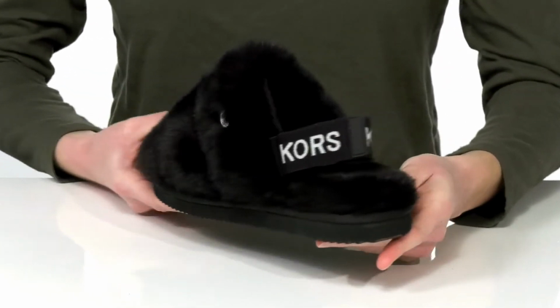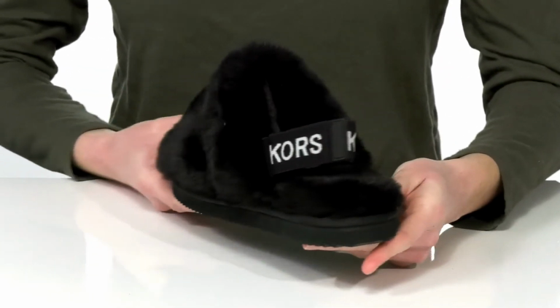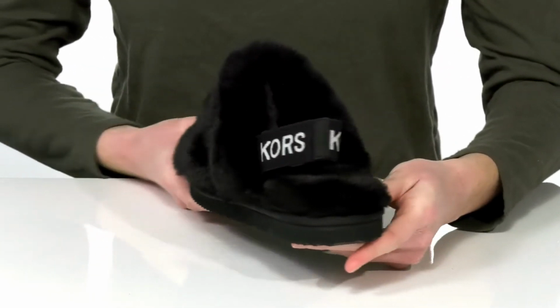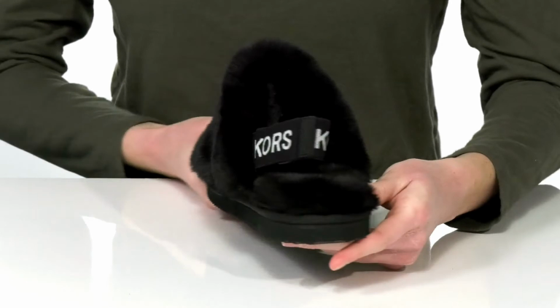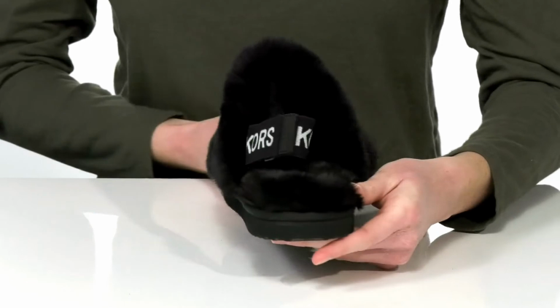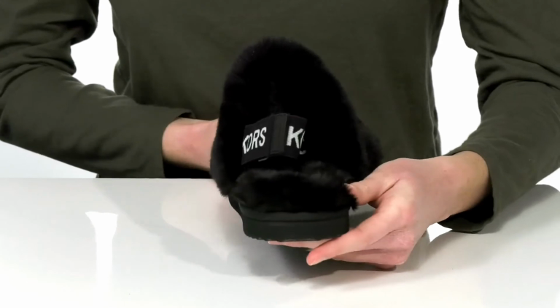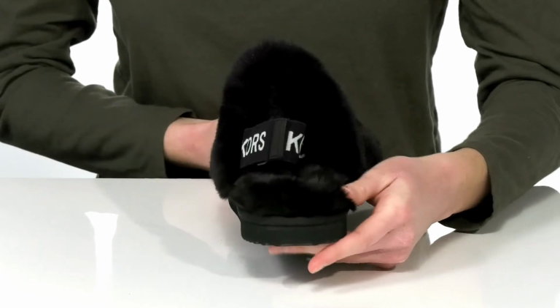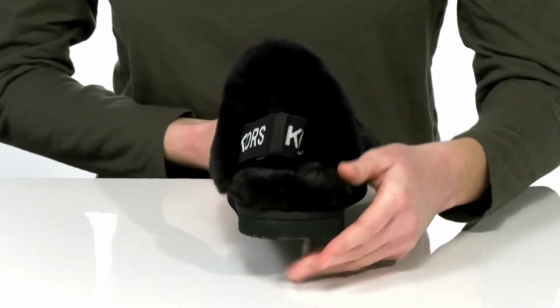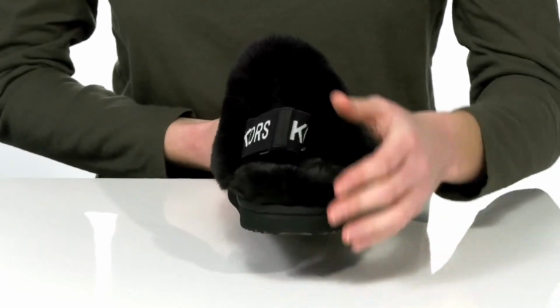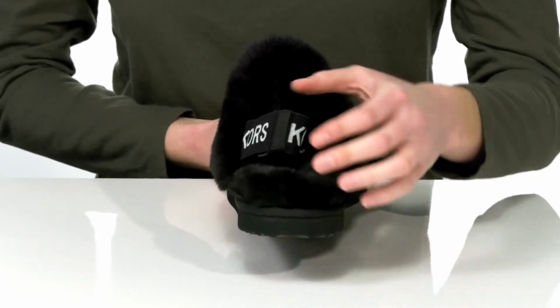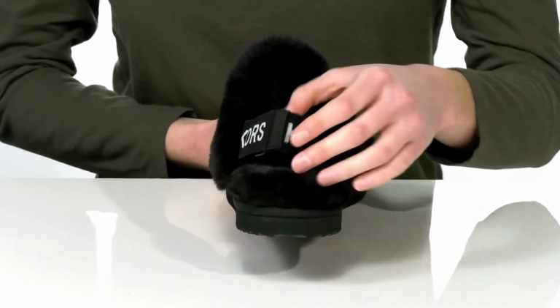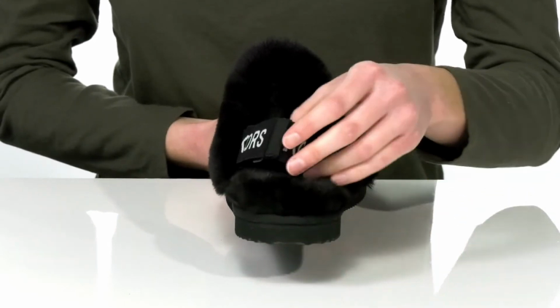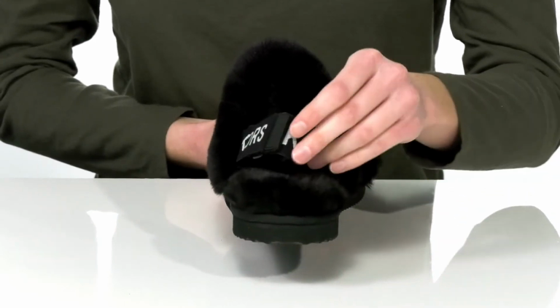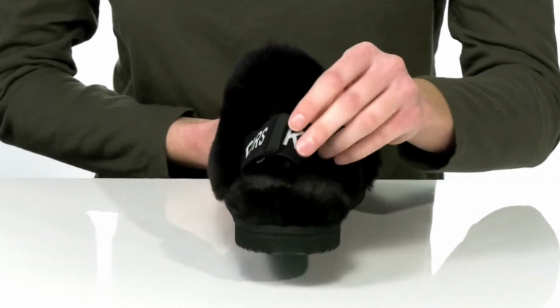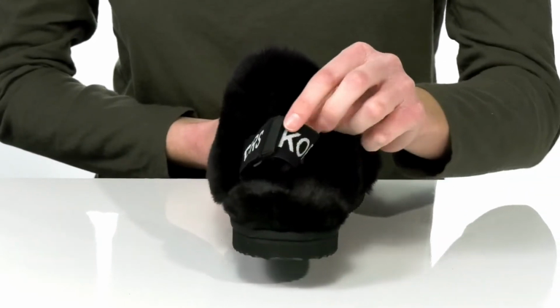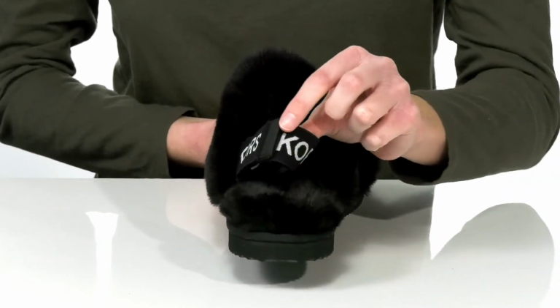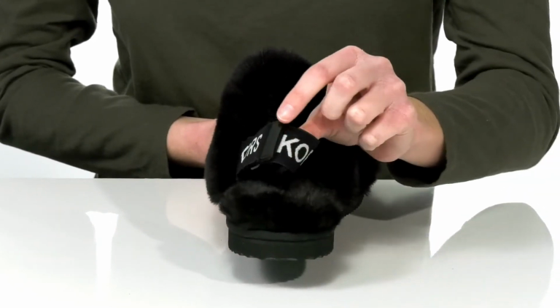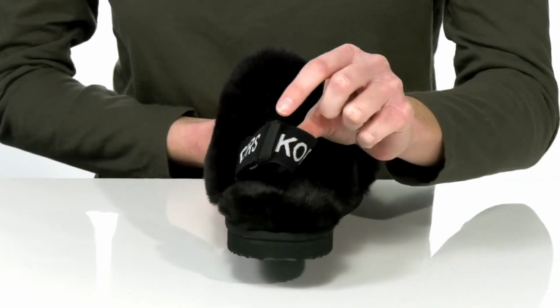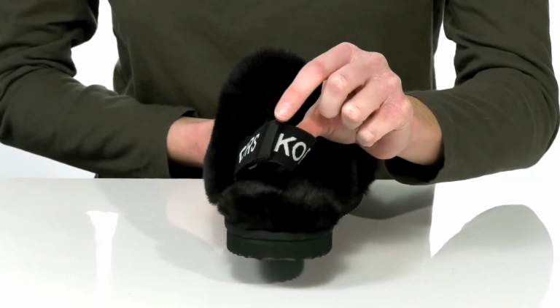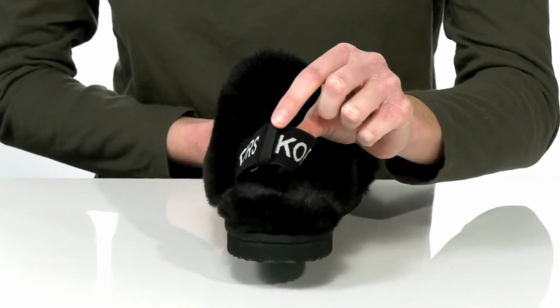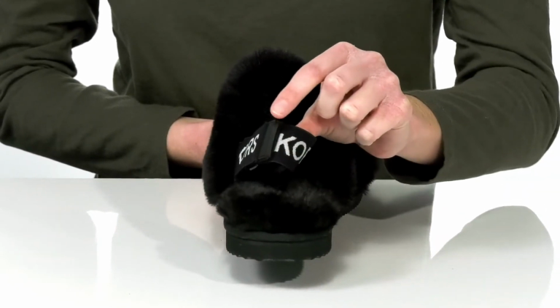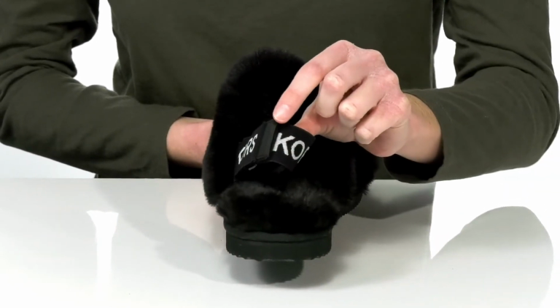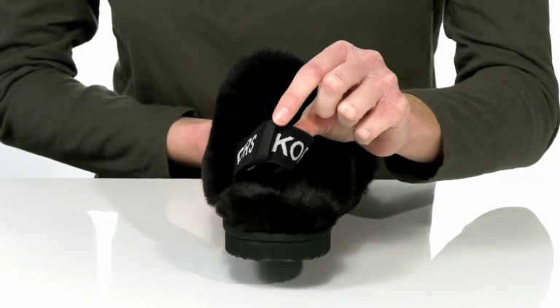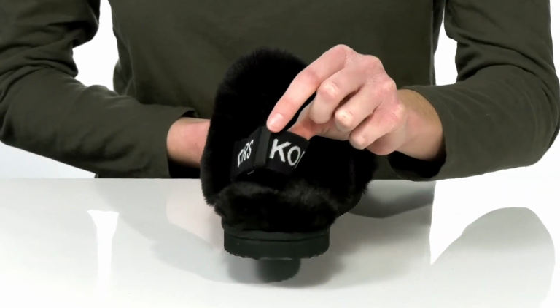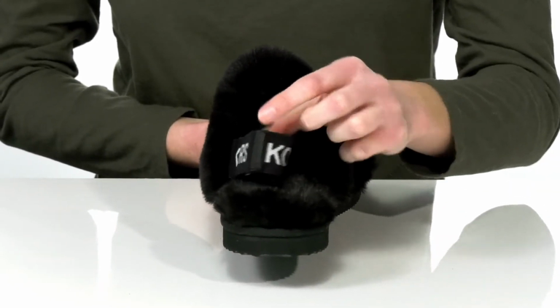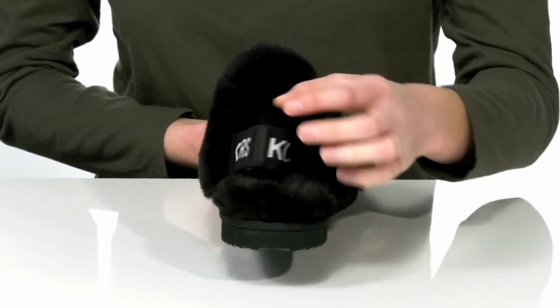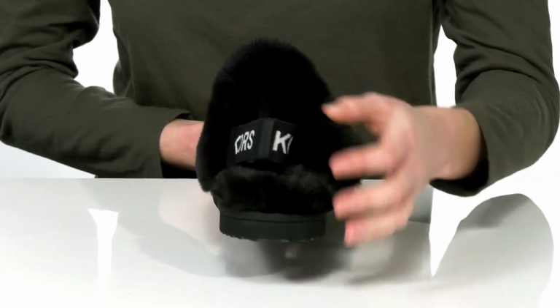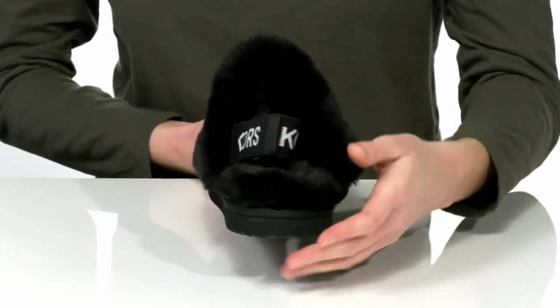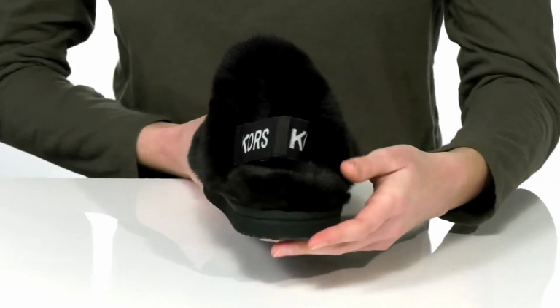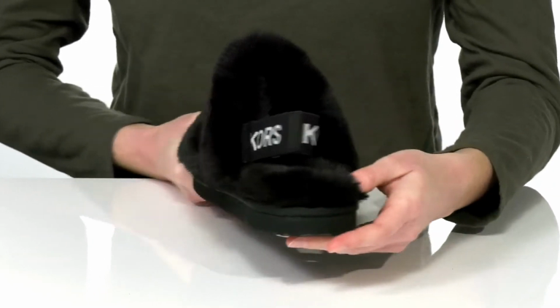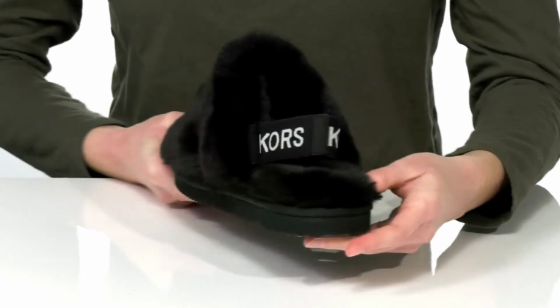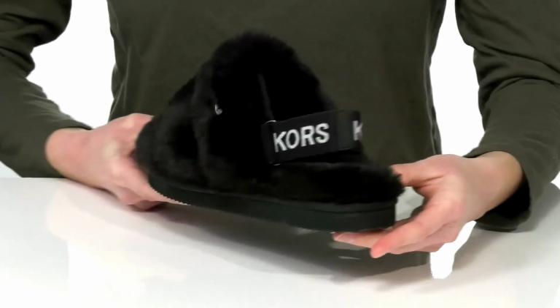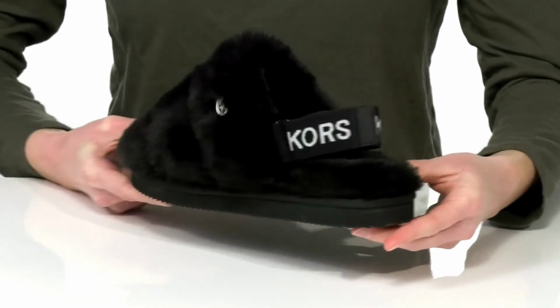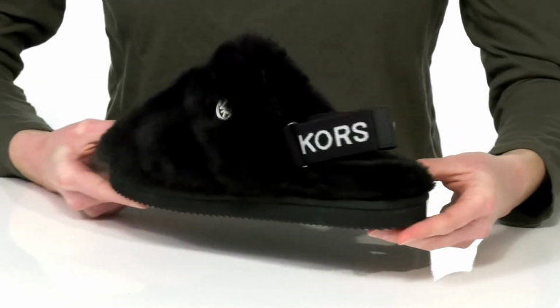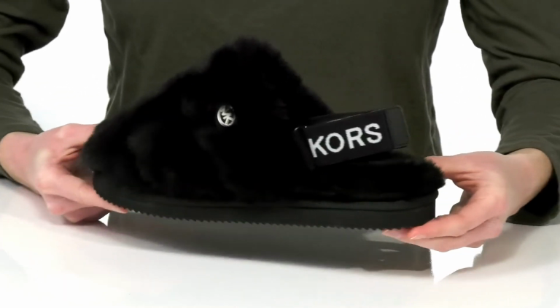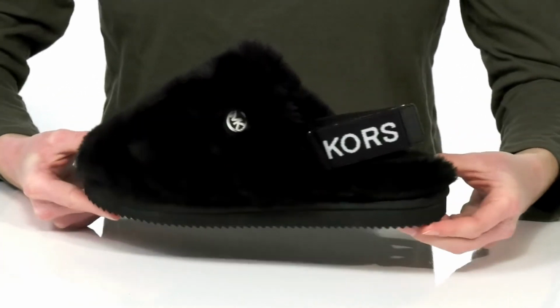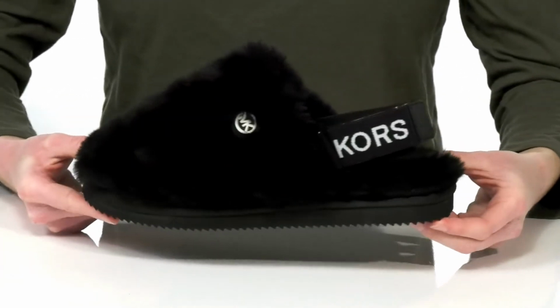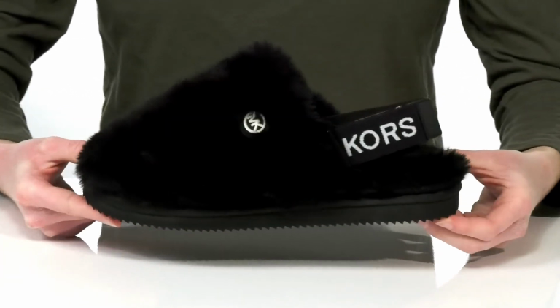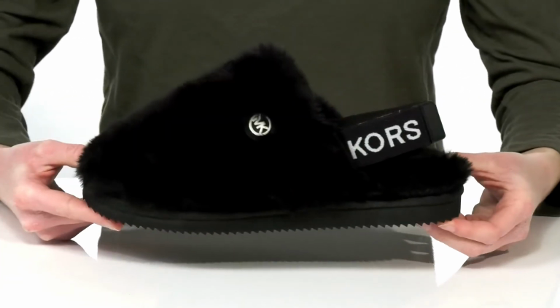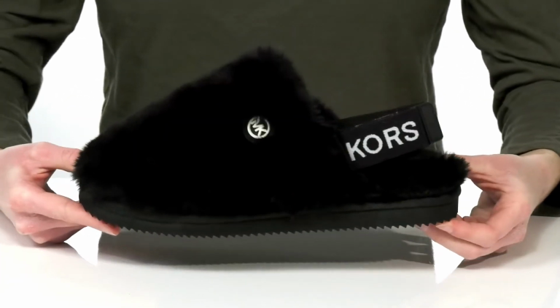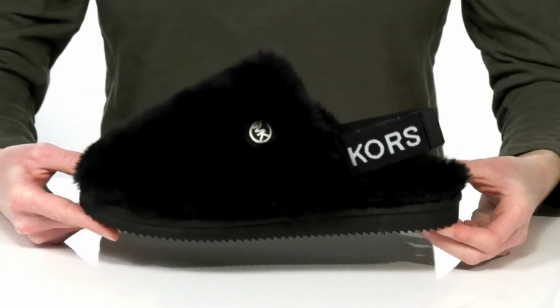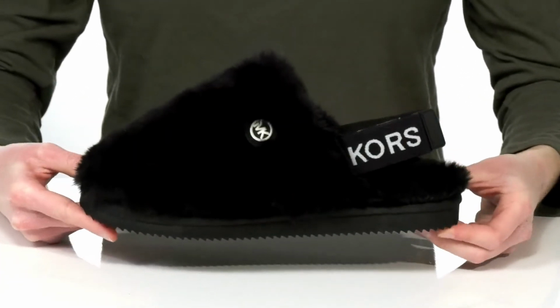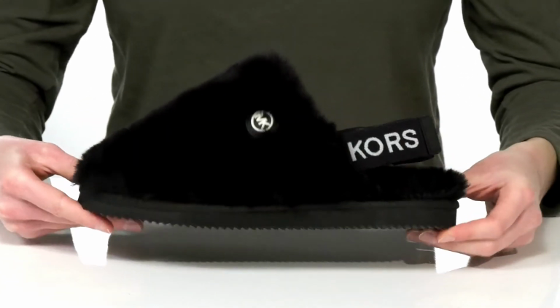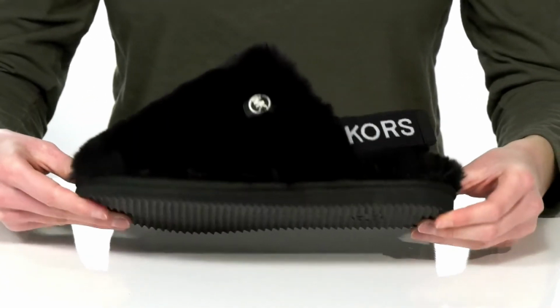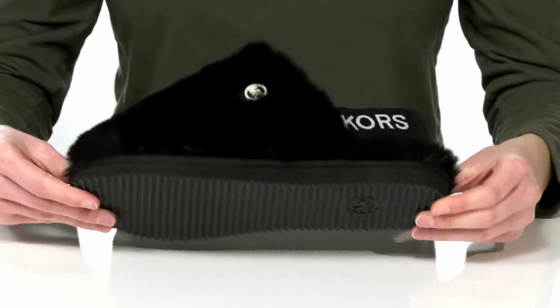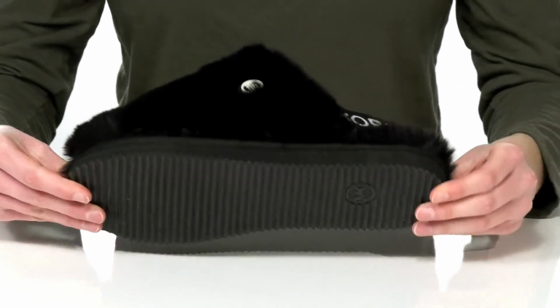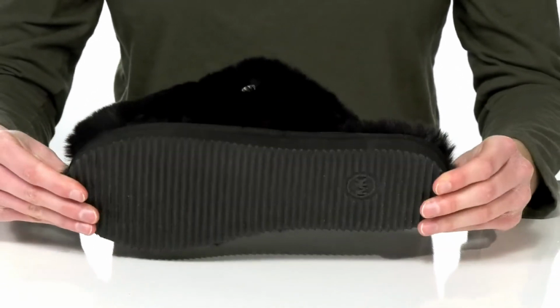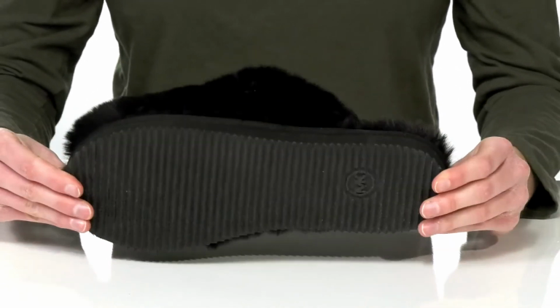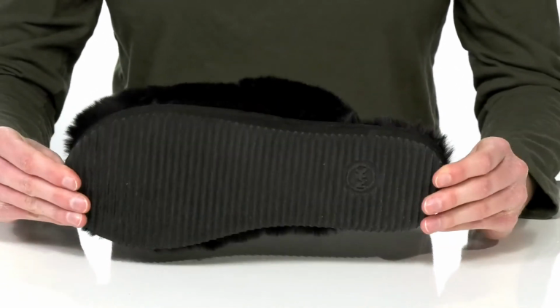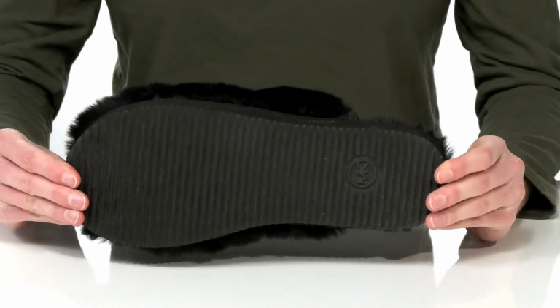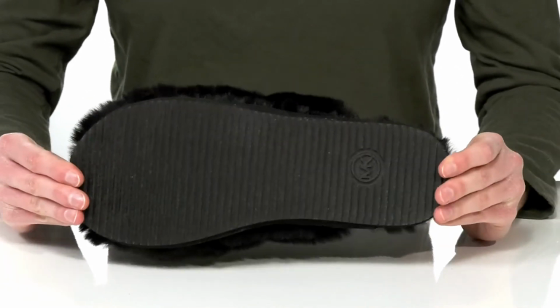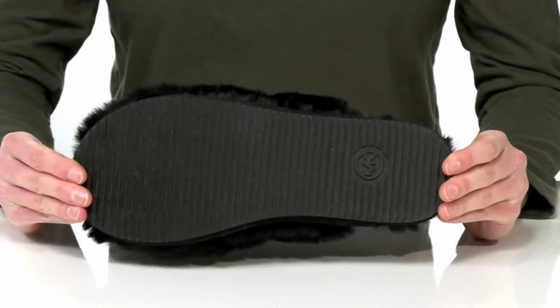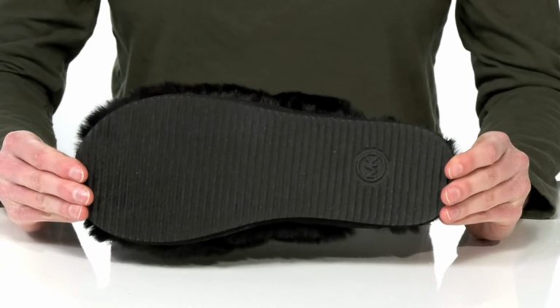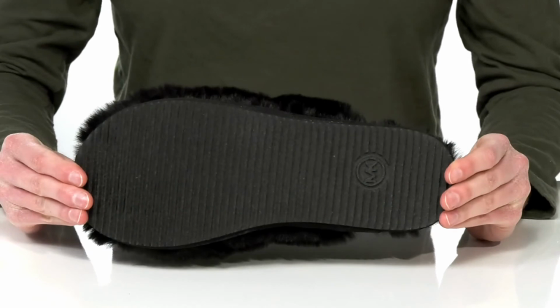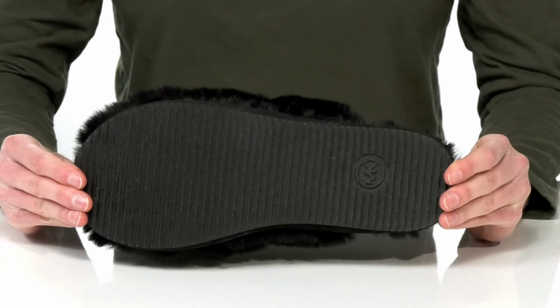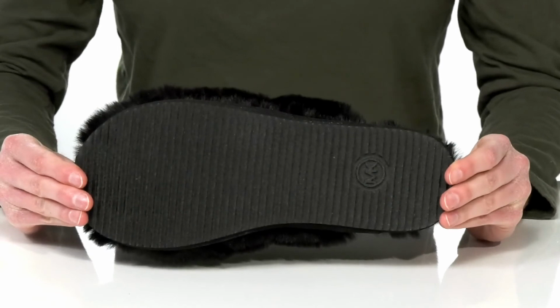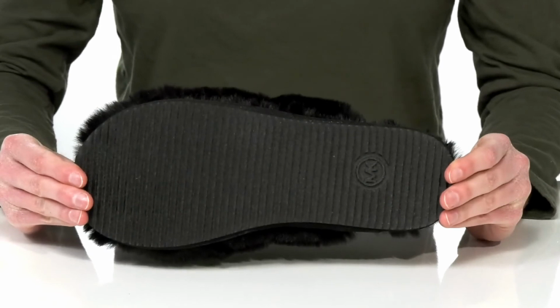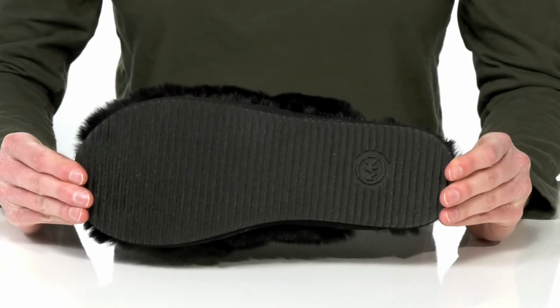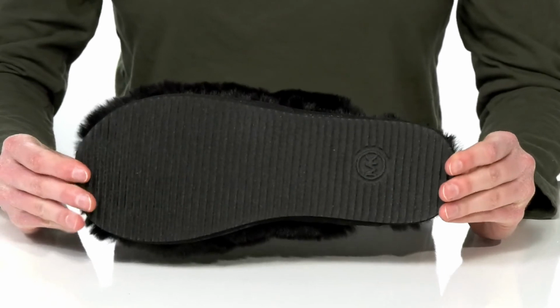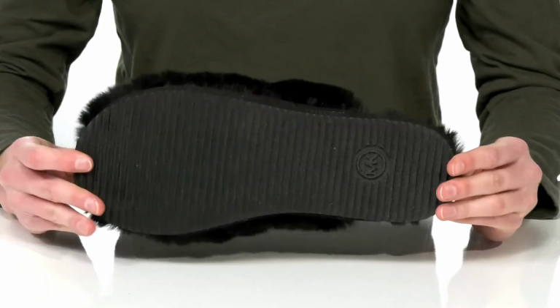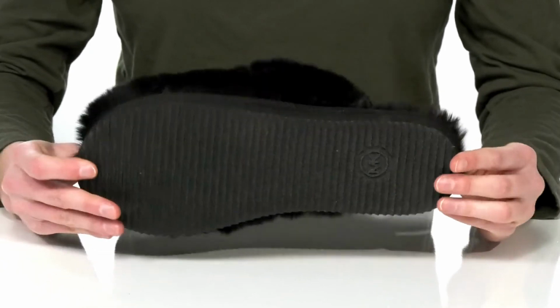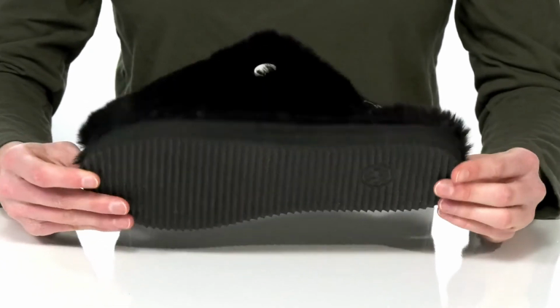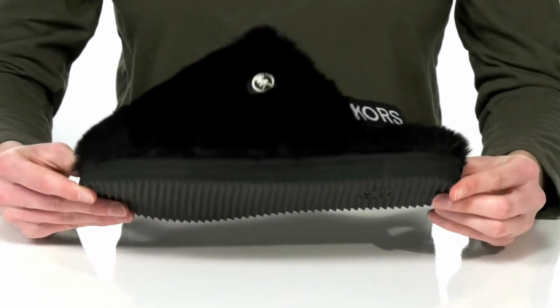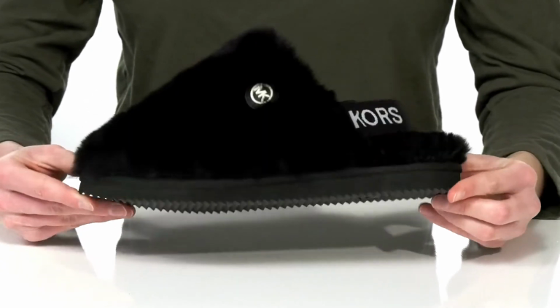The back strap features the branded Michael Kors logo and a hook and loop closure, making them easy to adjust the fit. It all sits on top of a textured outsole.